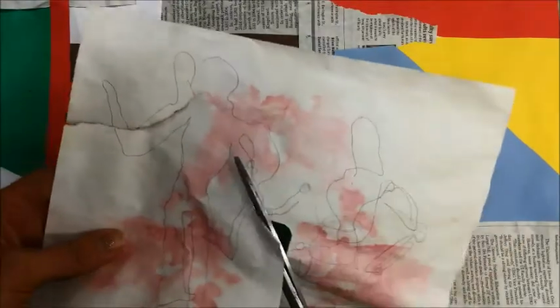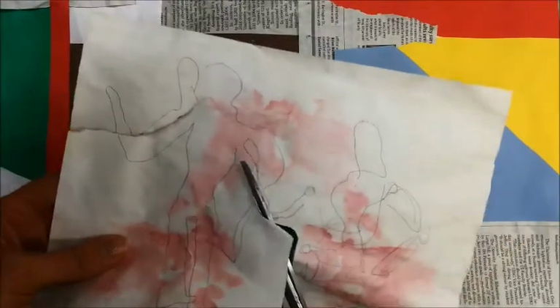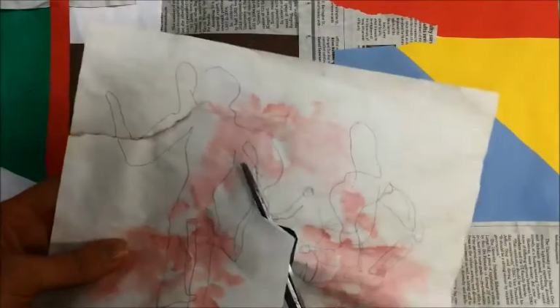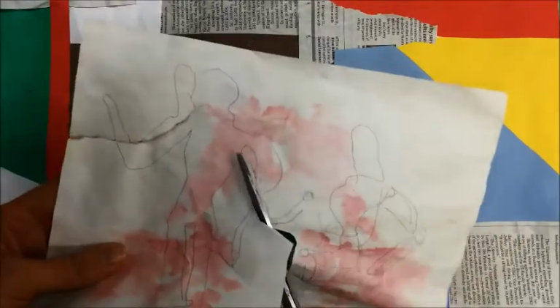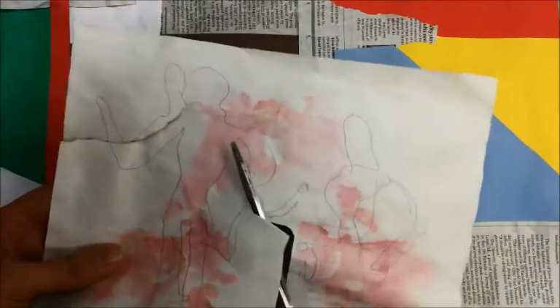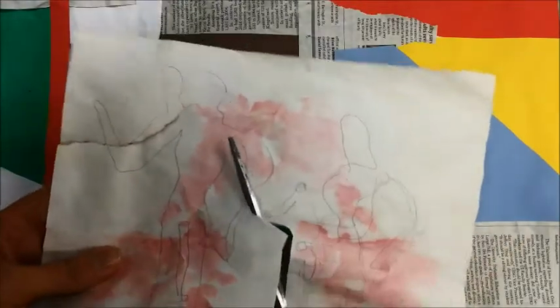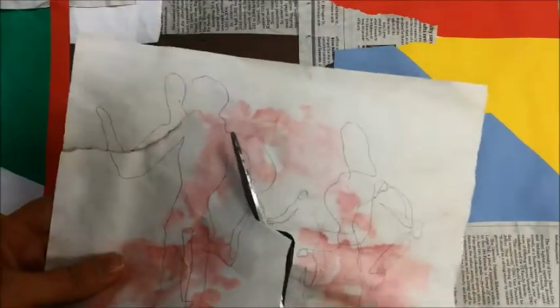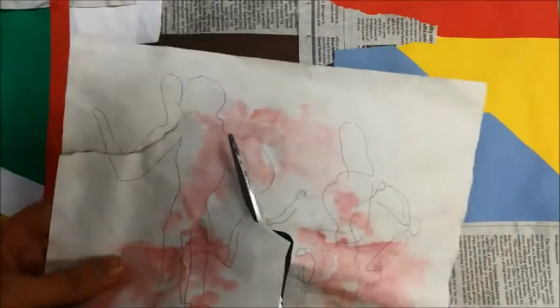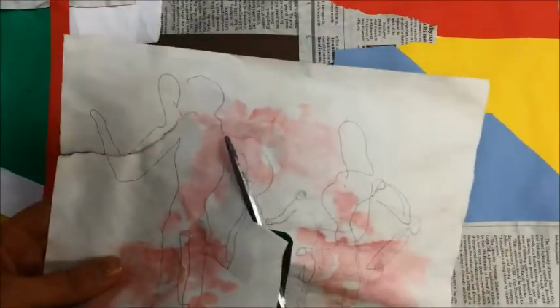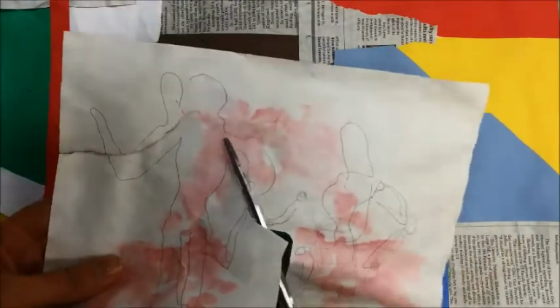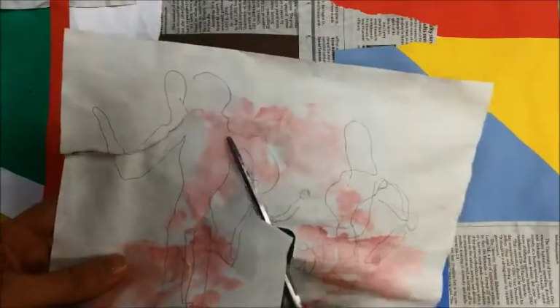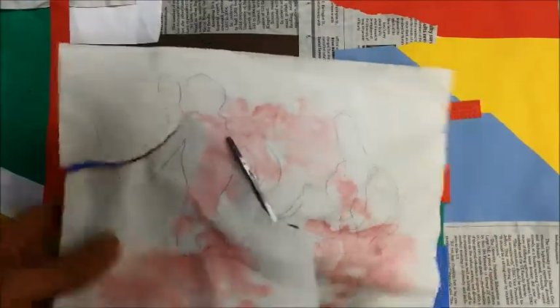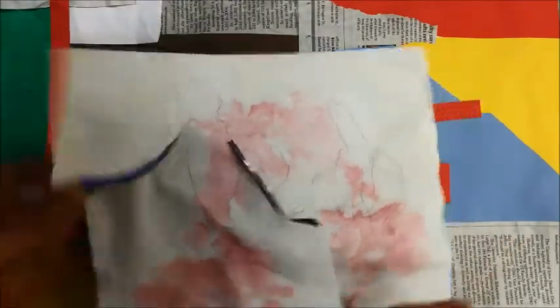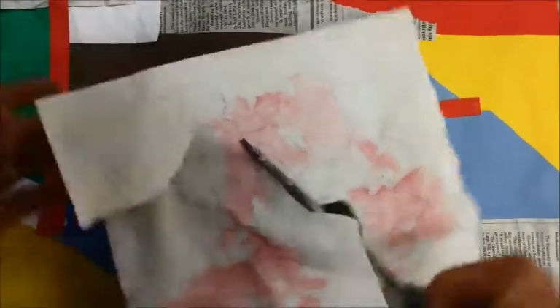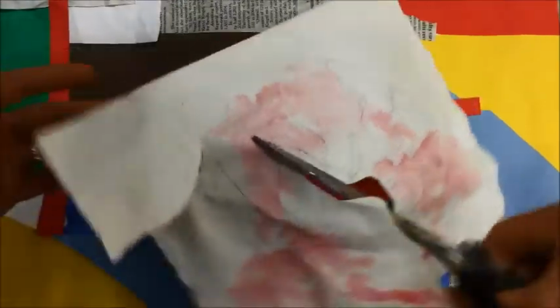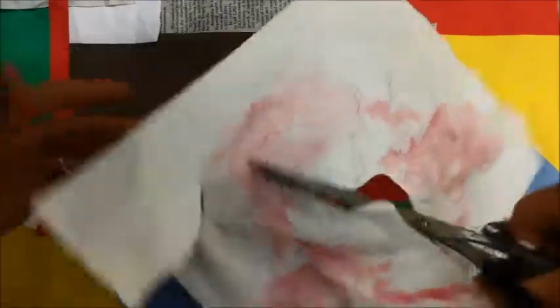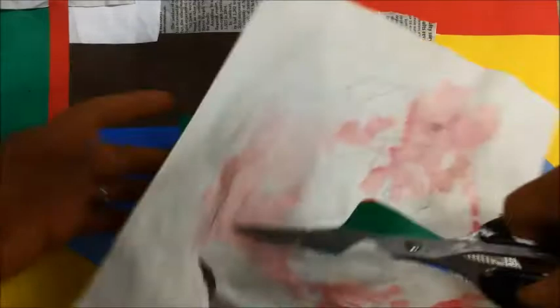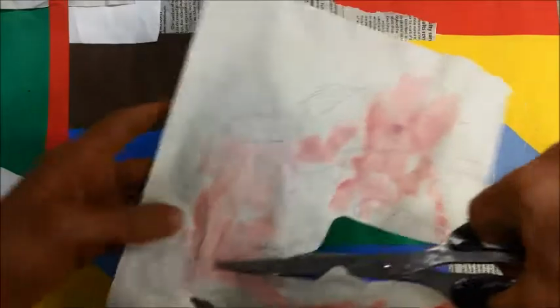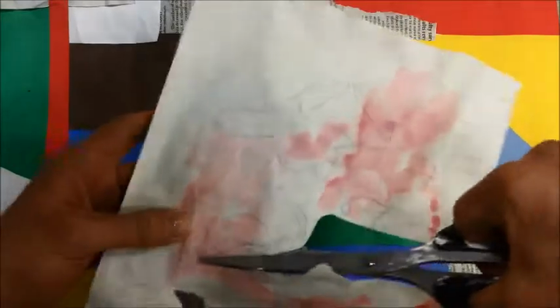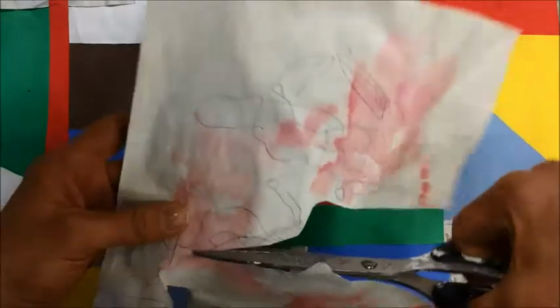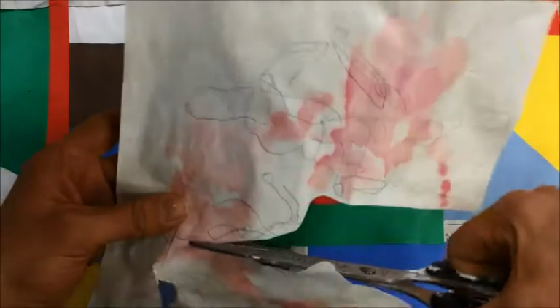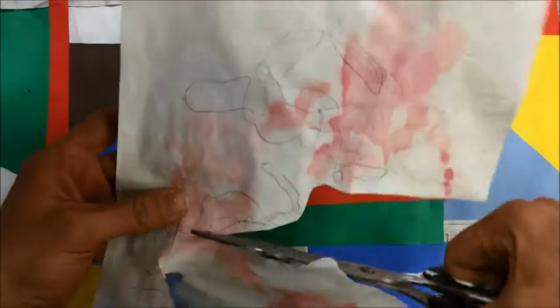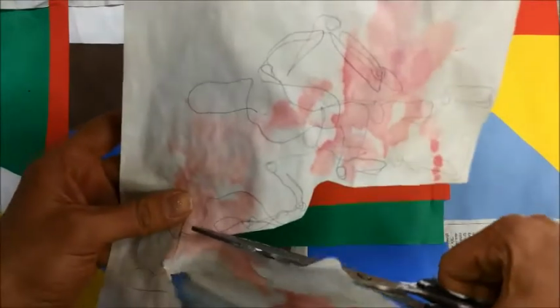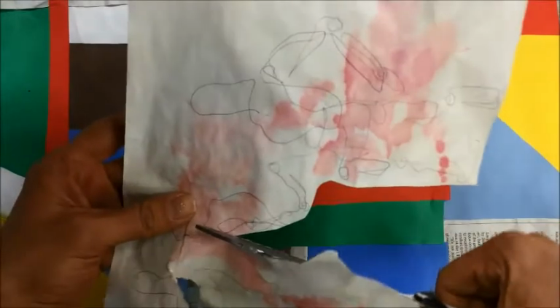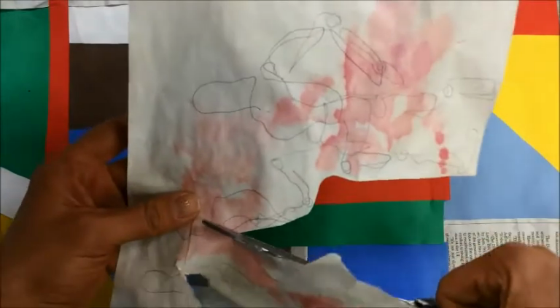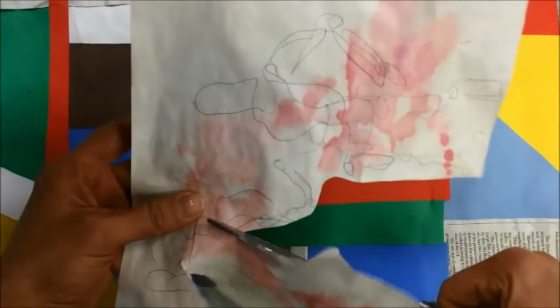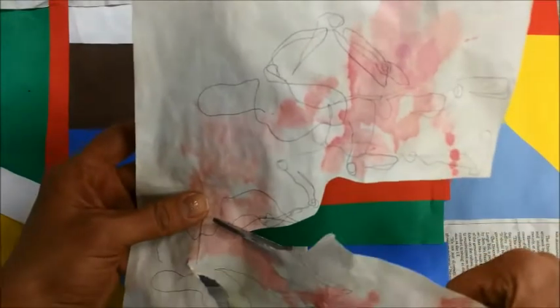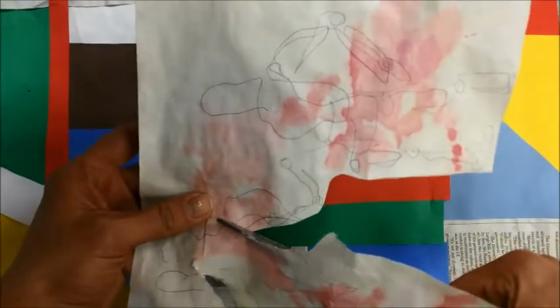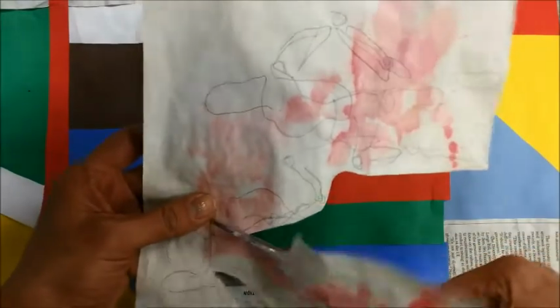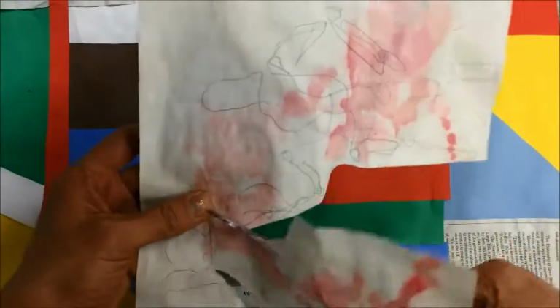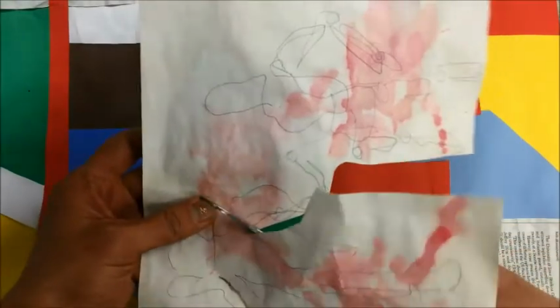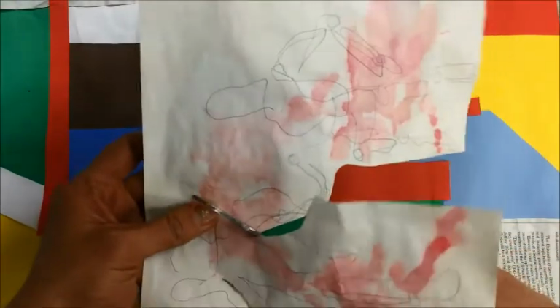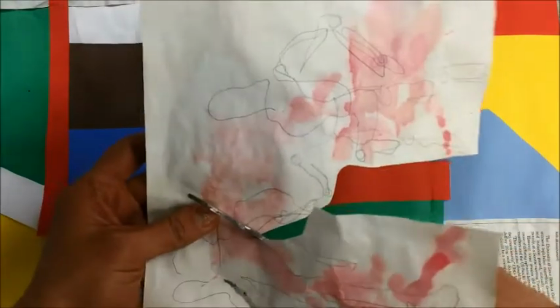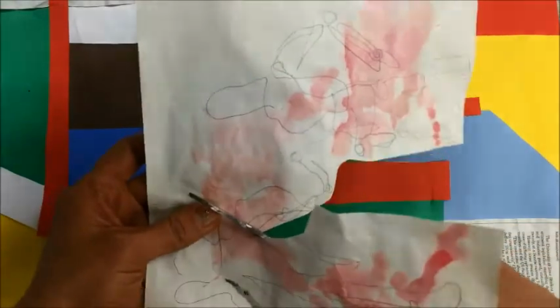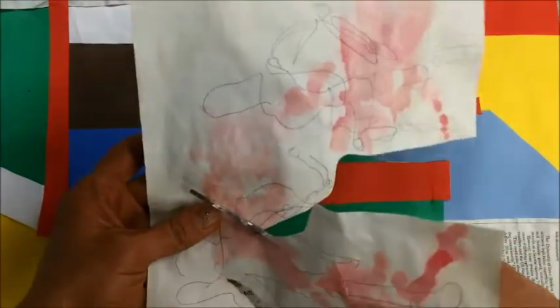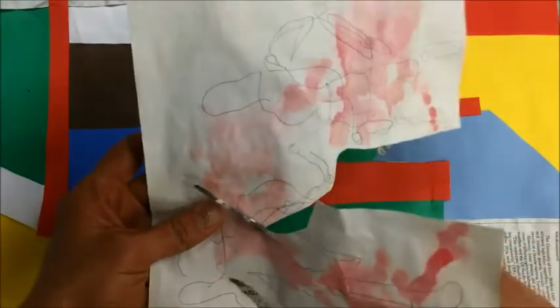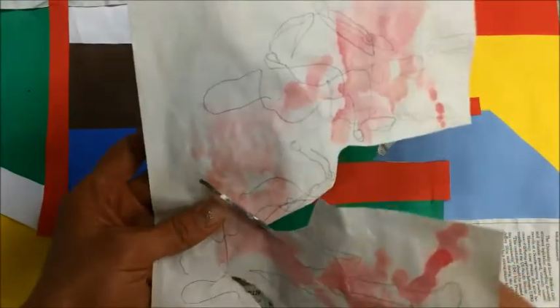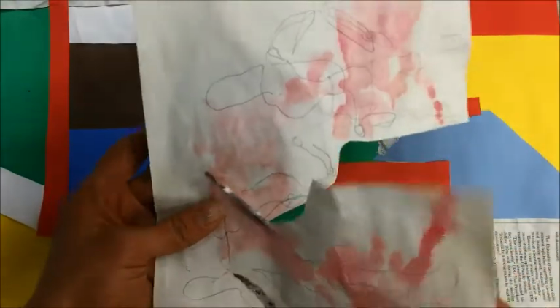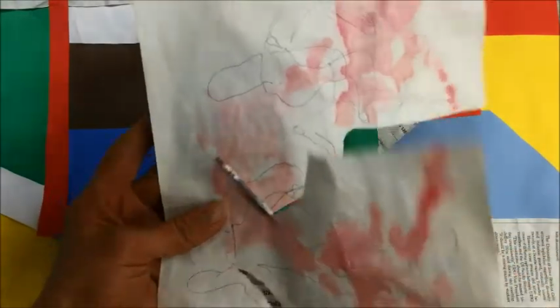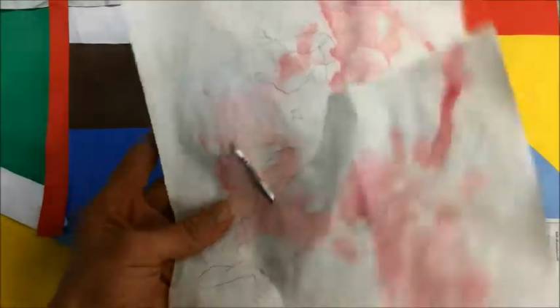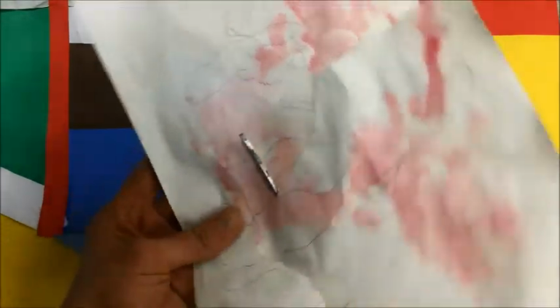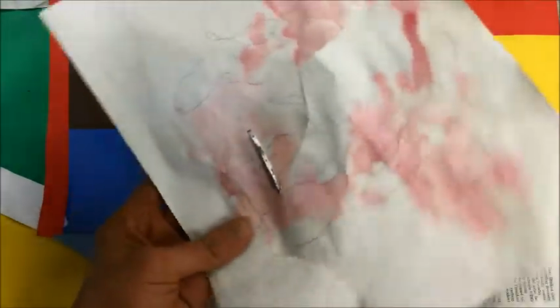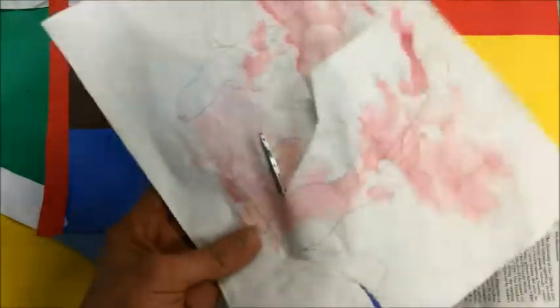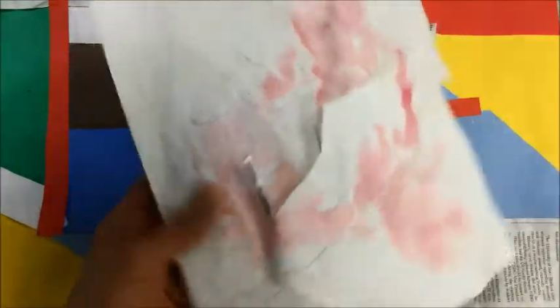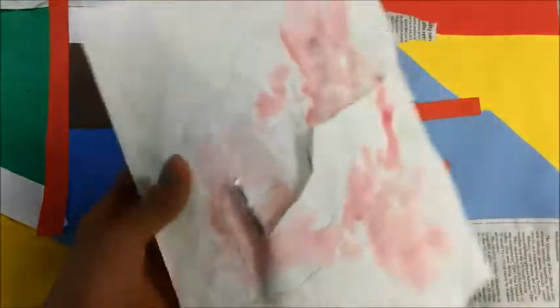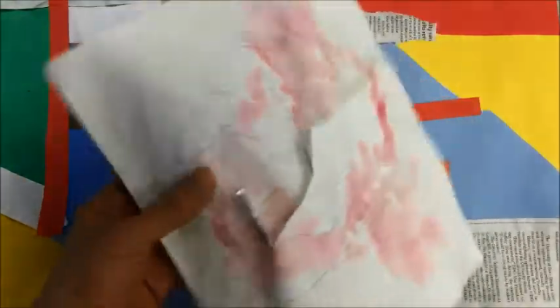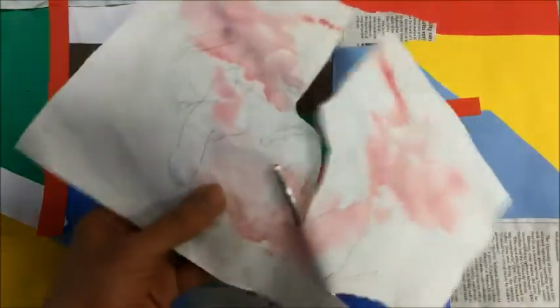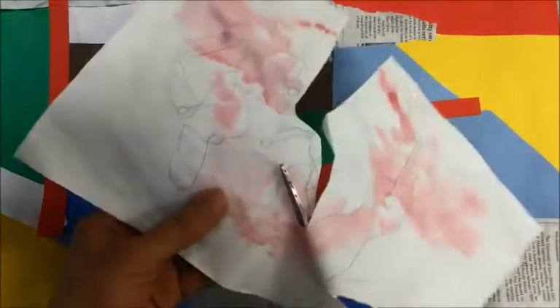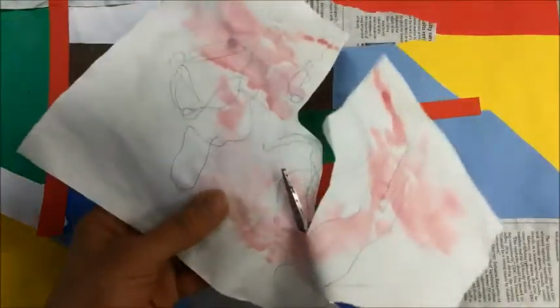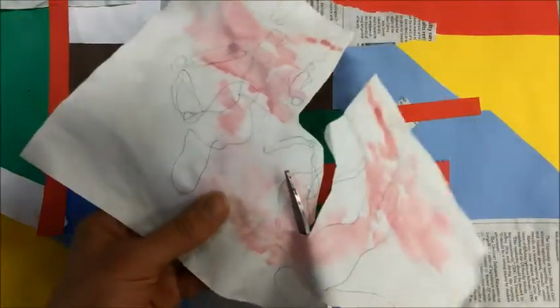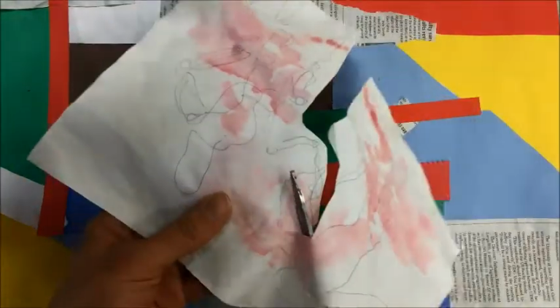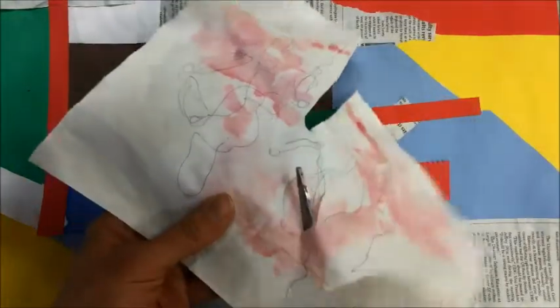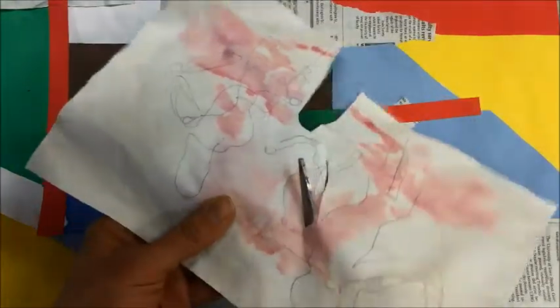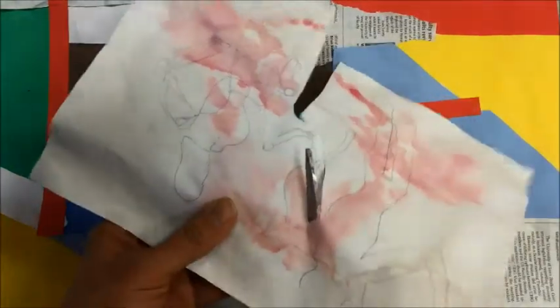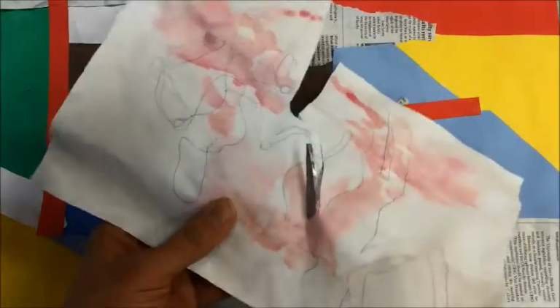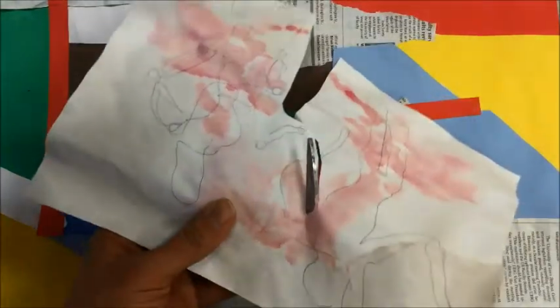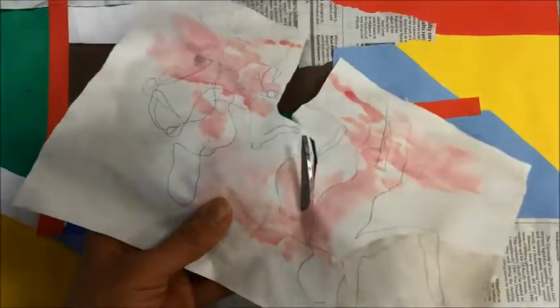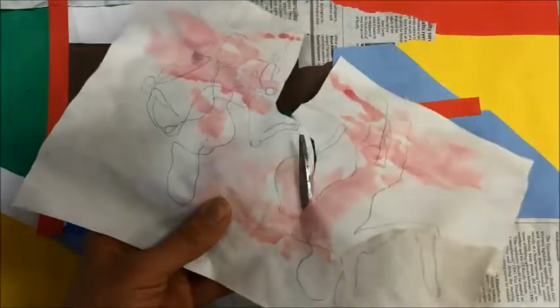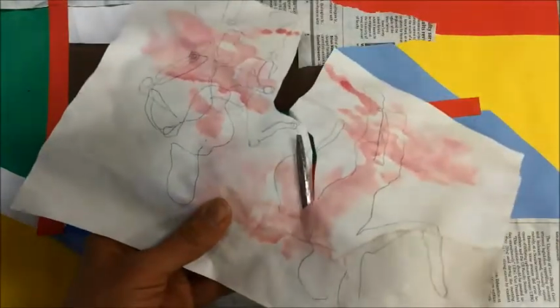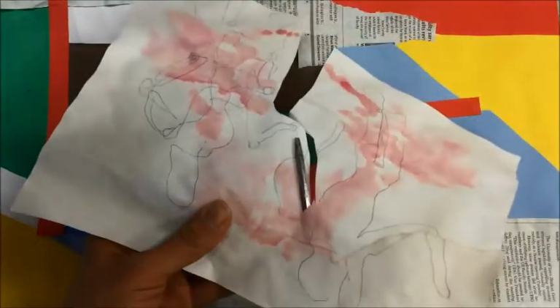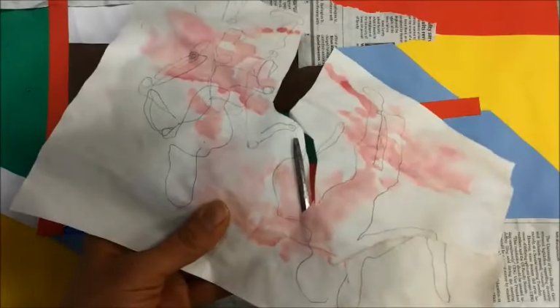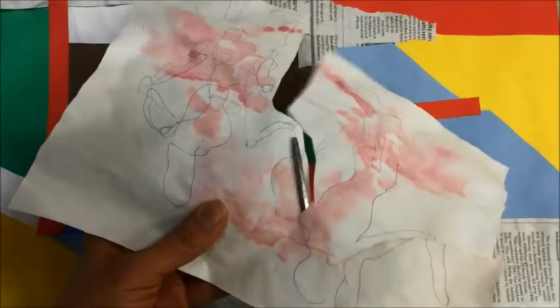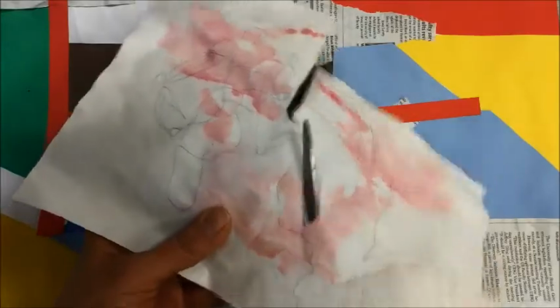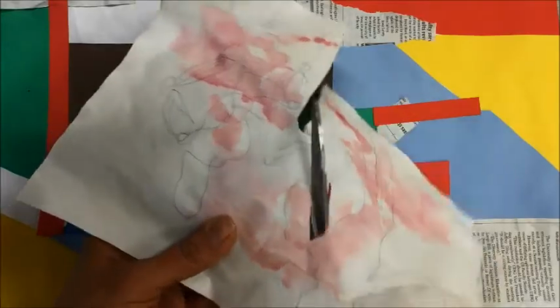By showing different views of an object, showing movement, or breaking your object up into shapes.